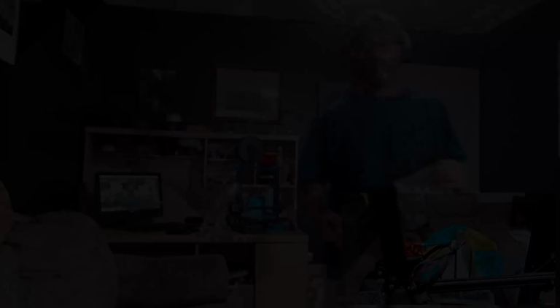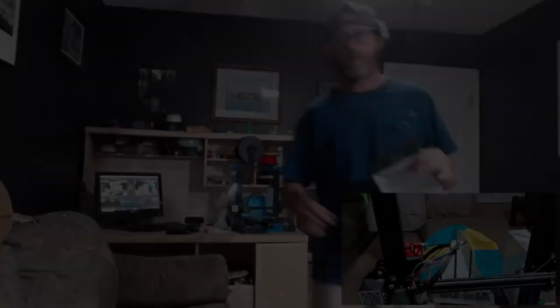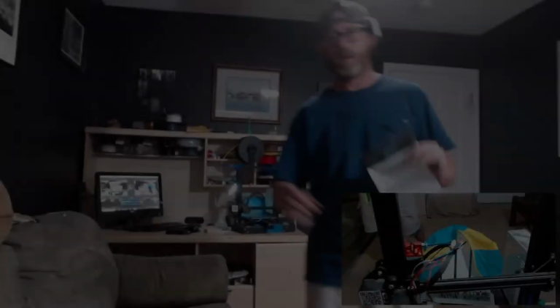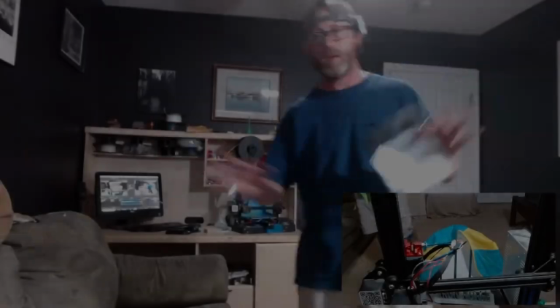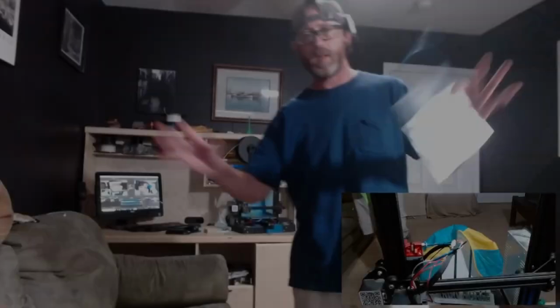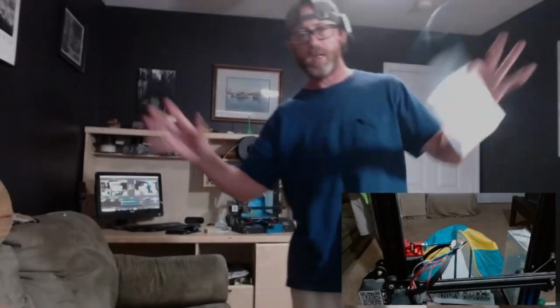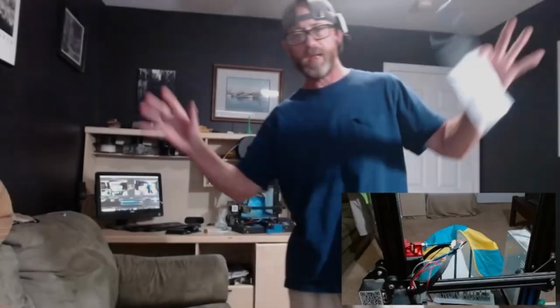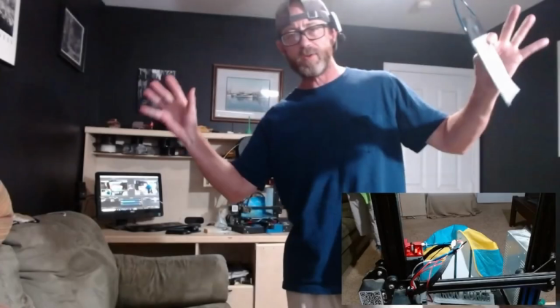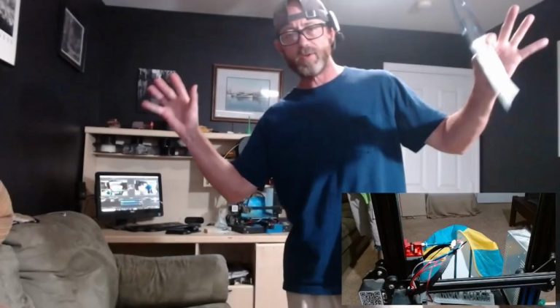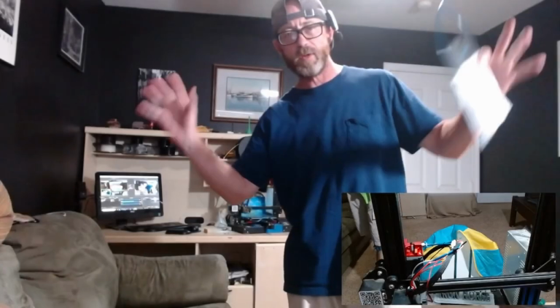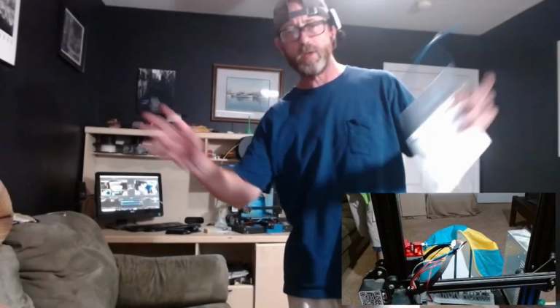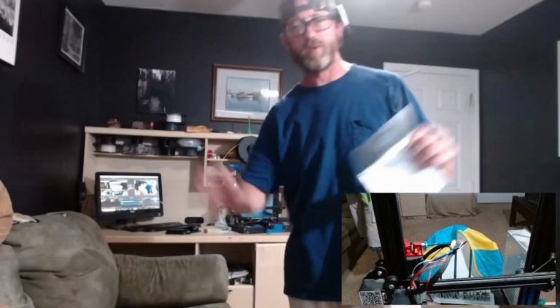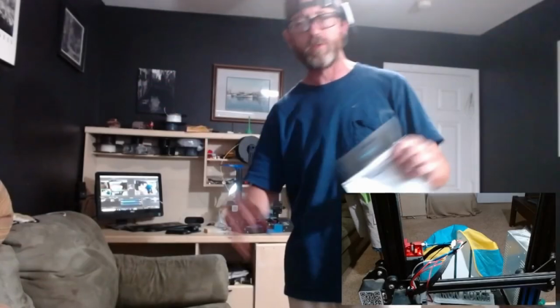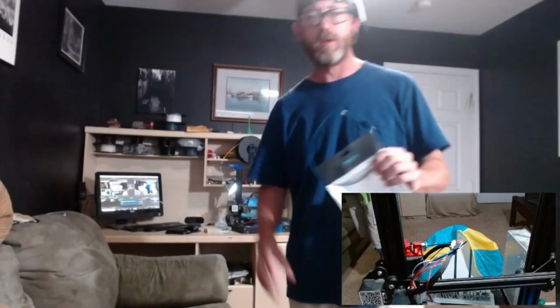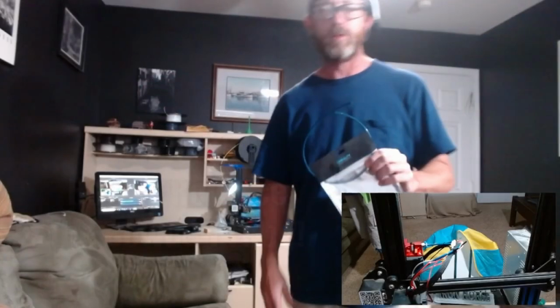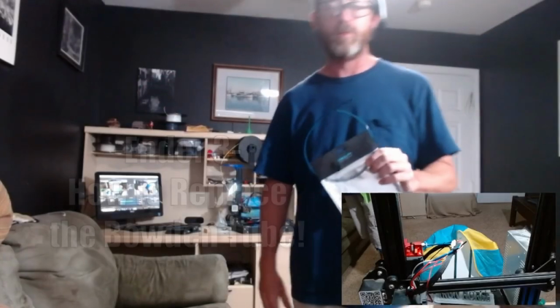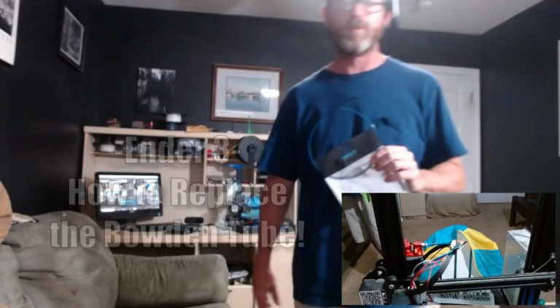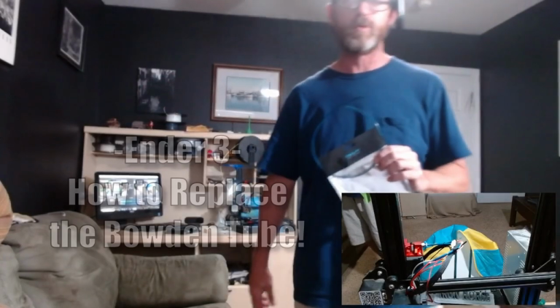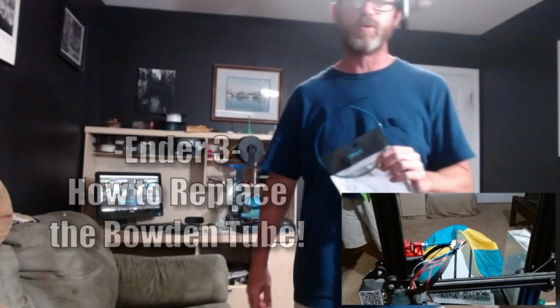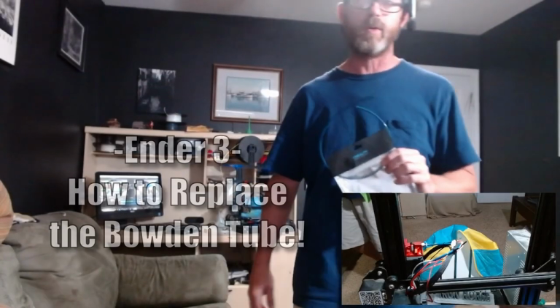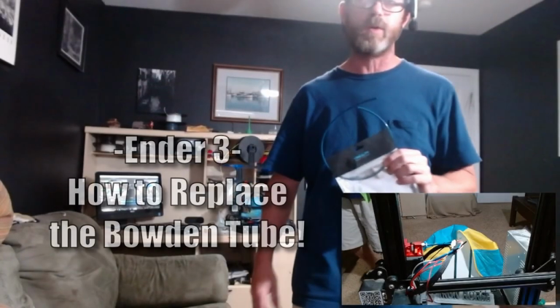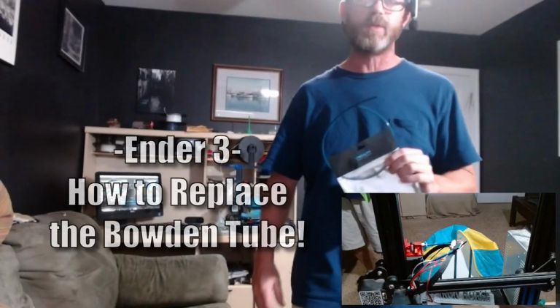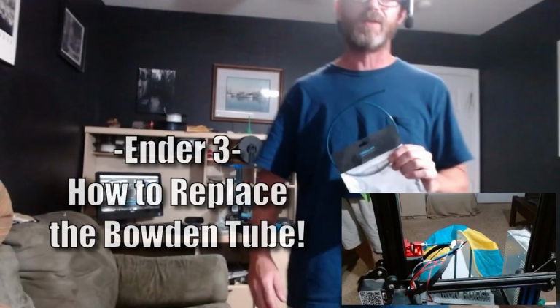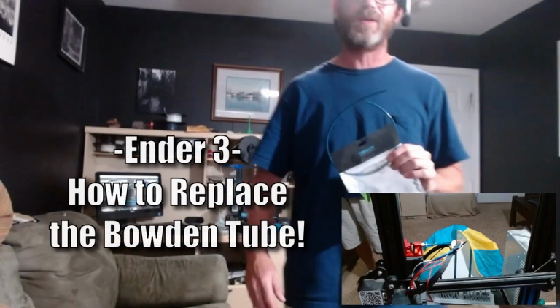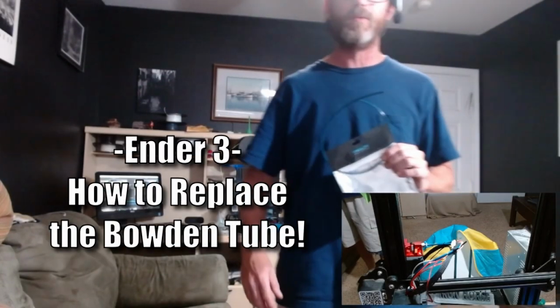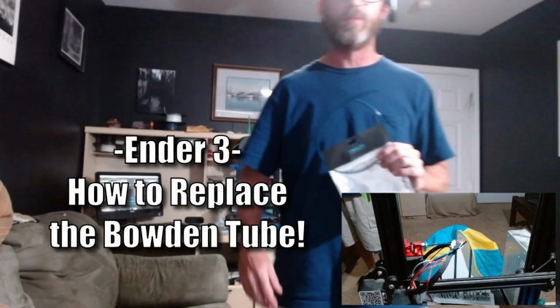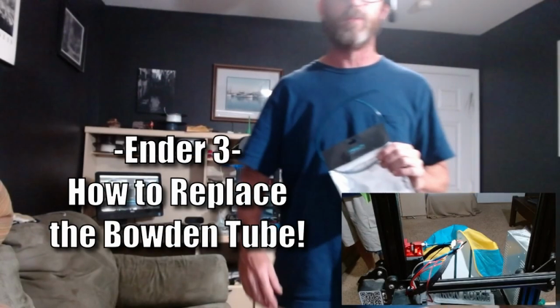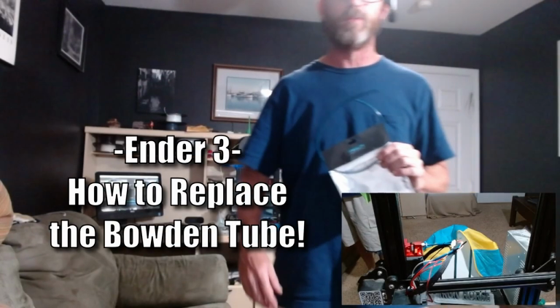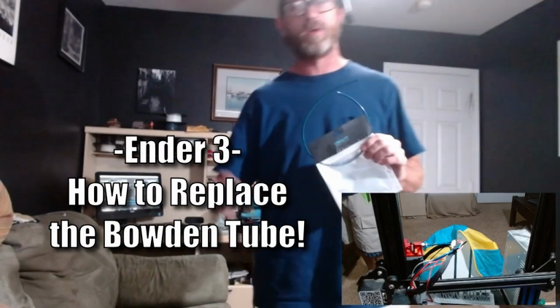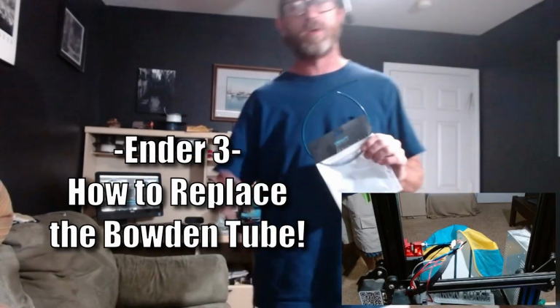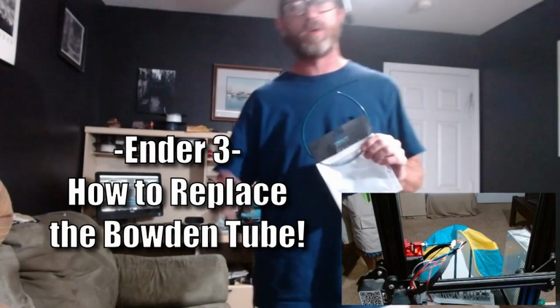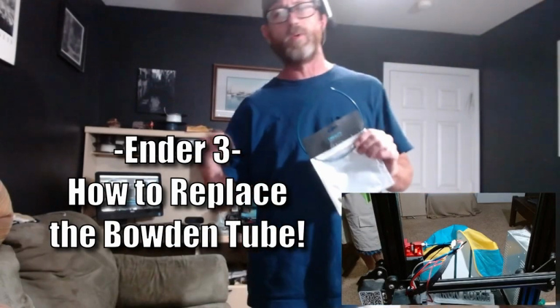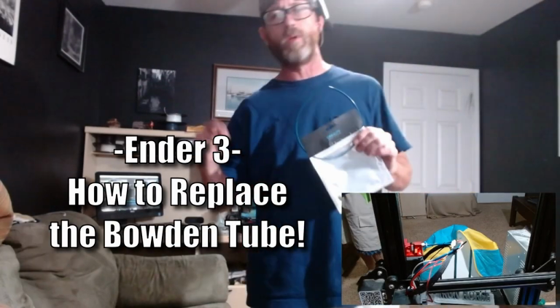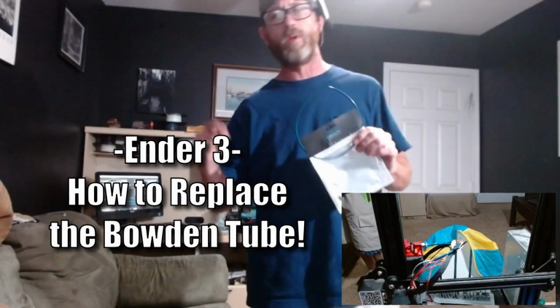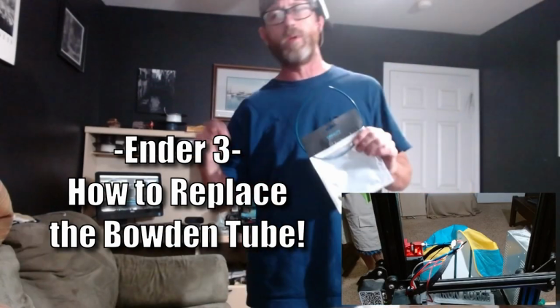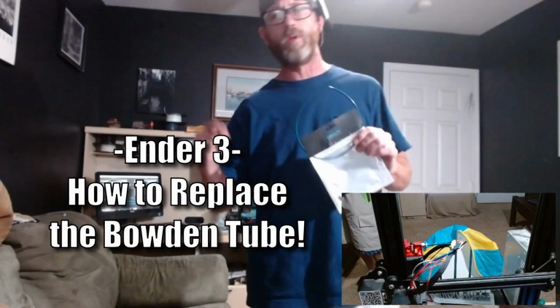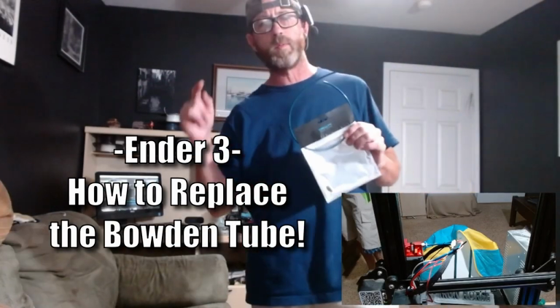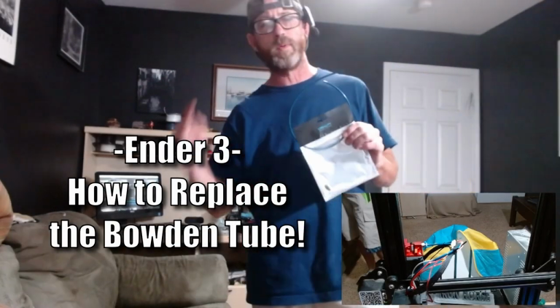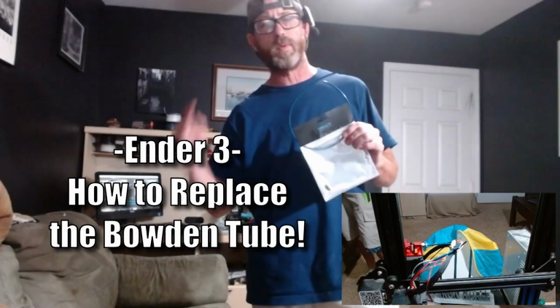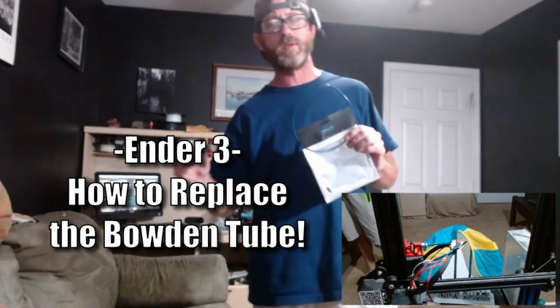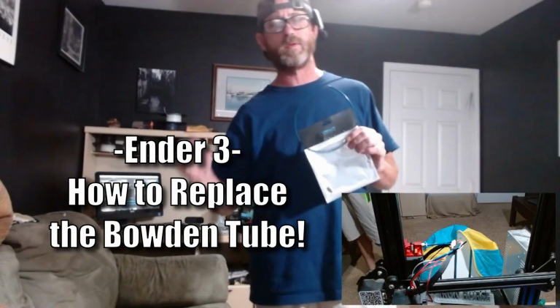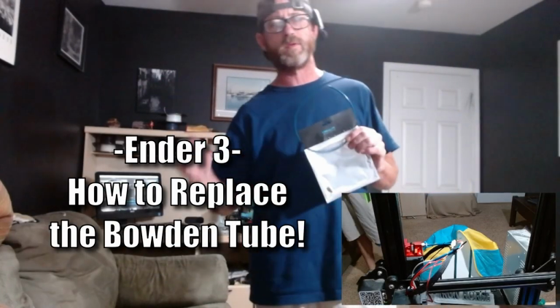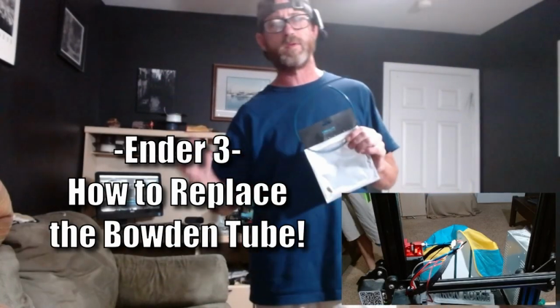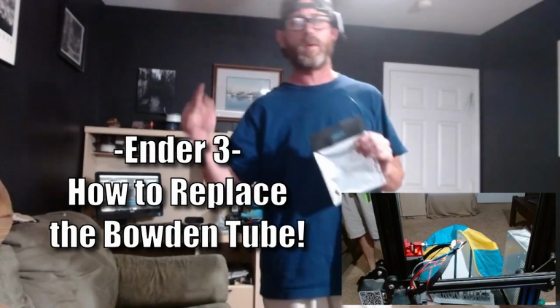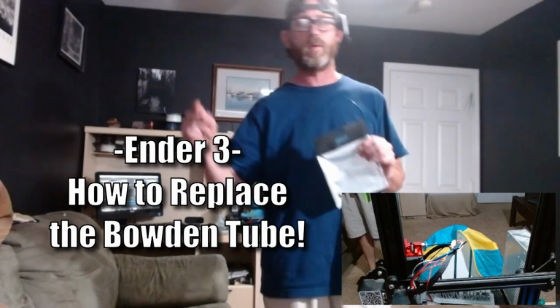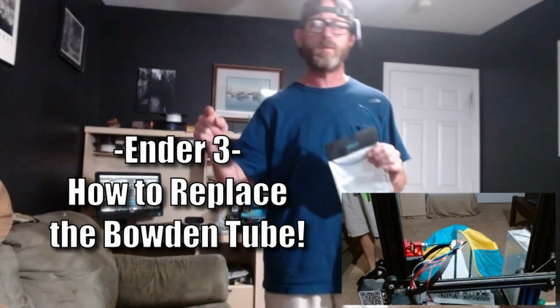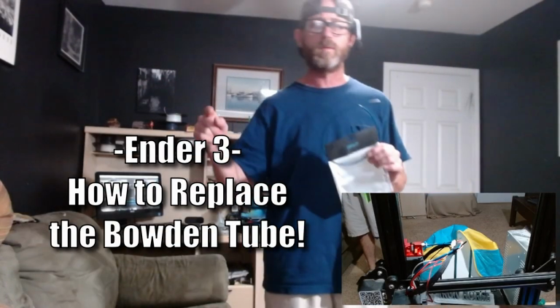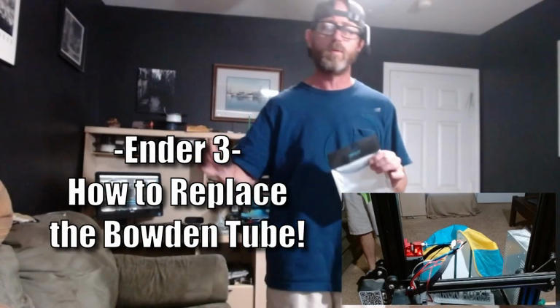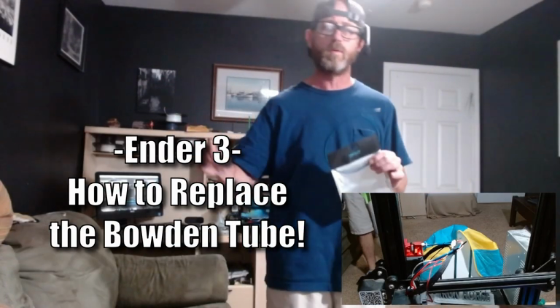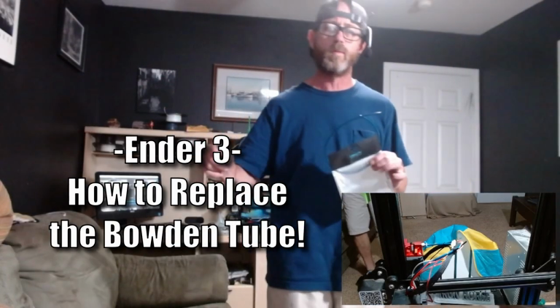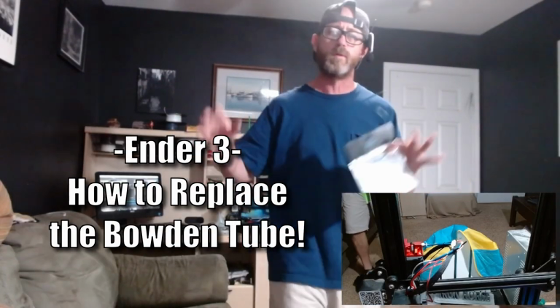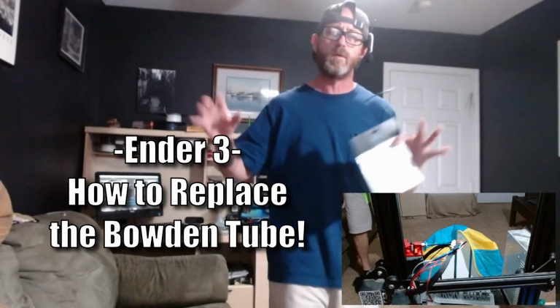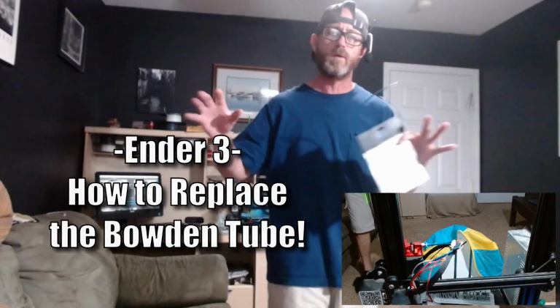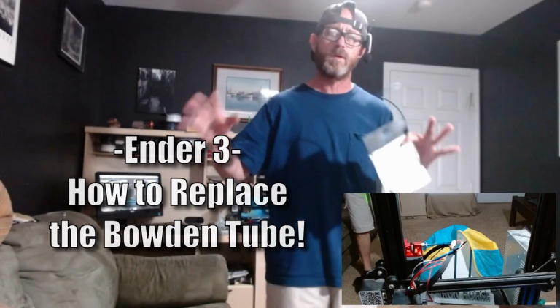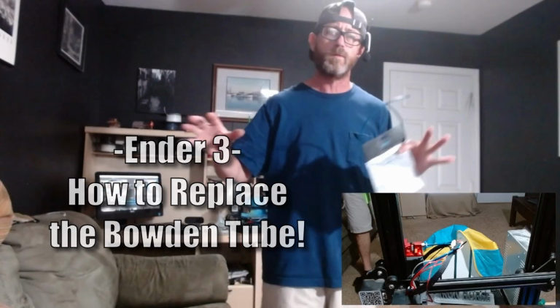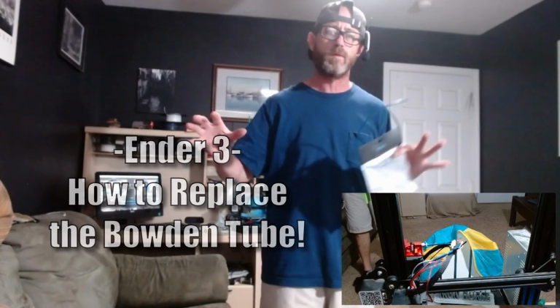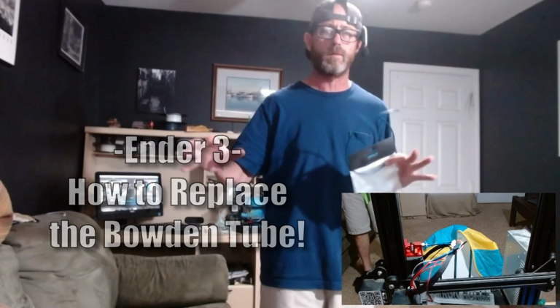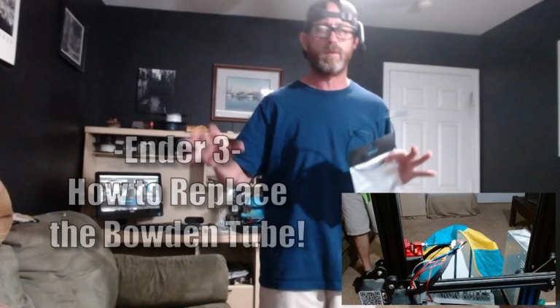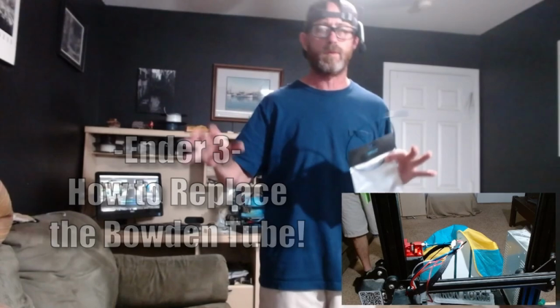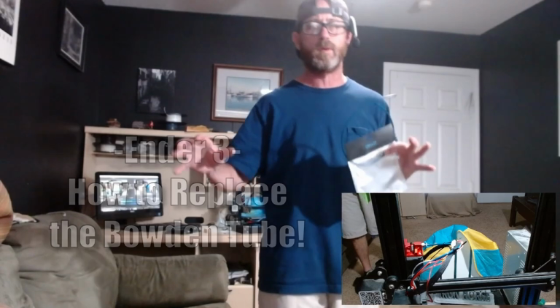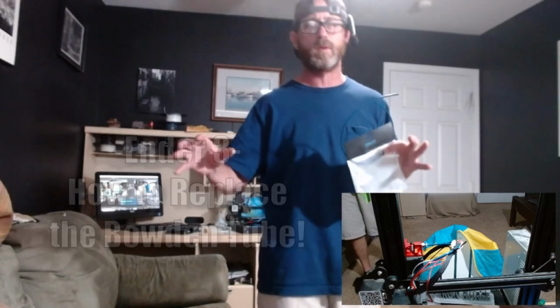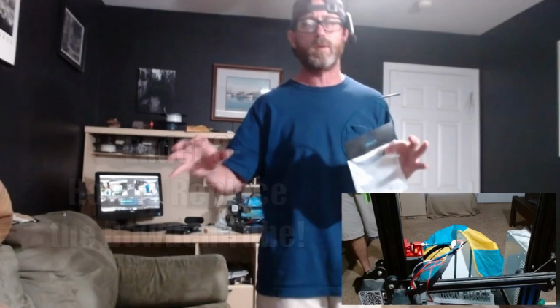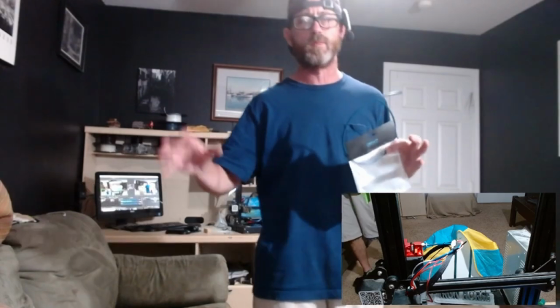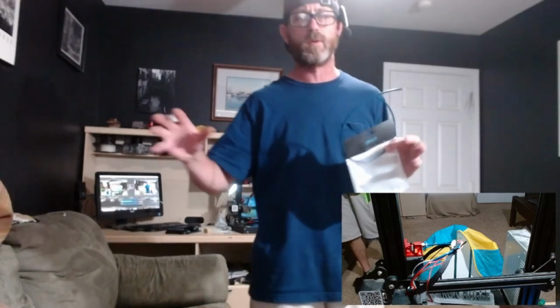Hey, glad you're here. Thank you for joining us today. We're going to show you how to replace the Bowden tube on your Ender 3 3D printer.